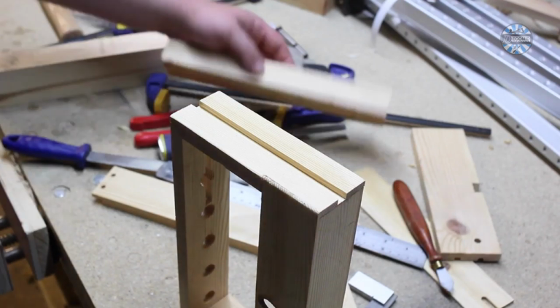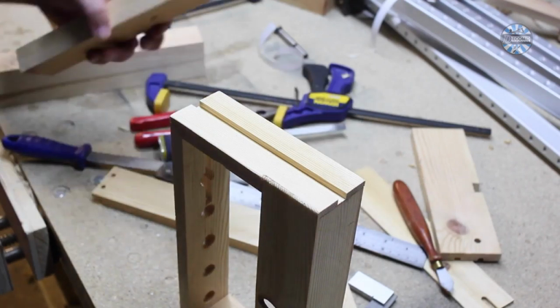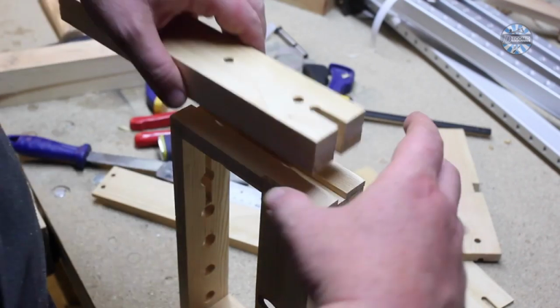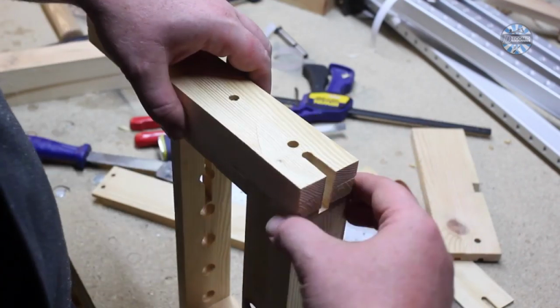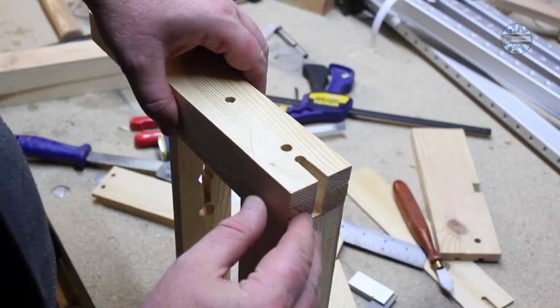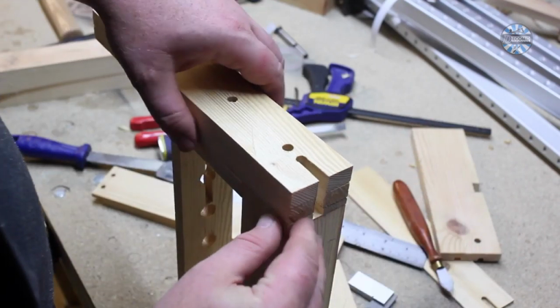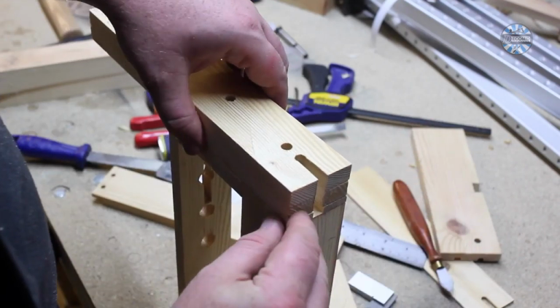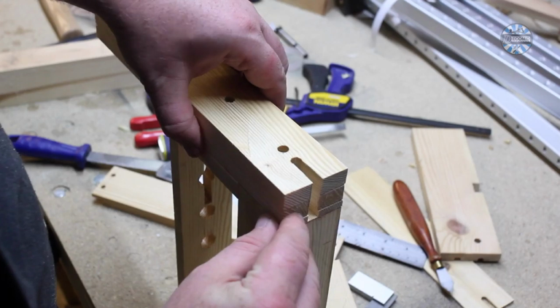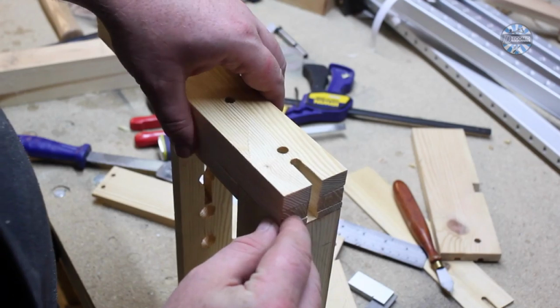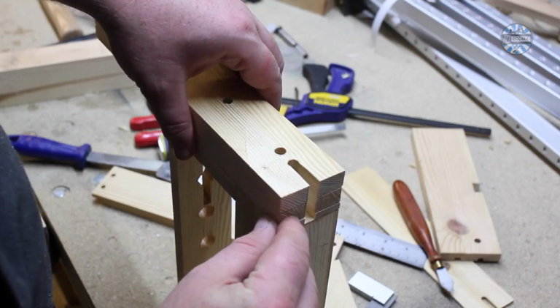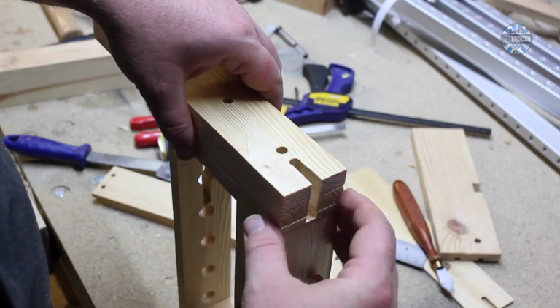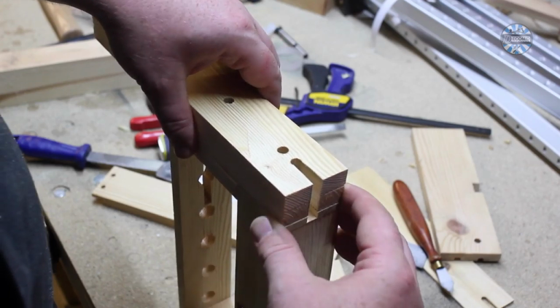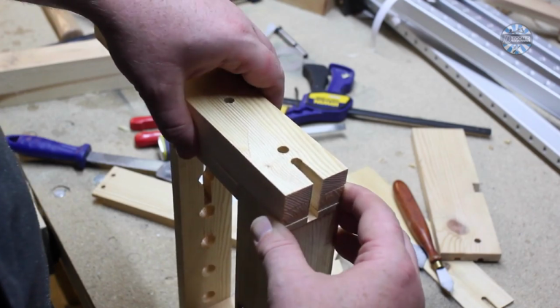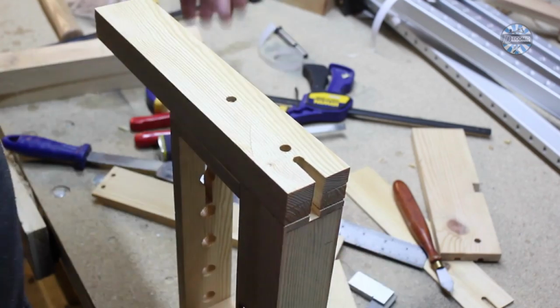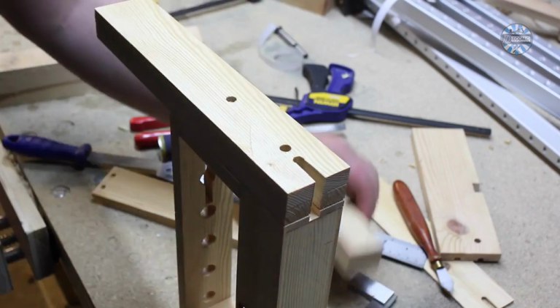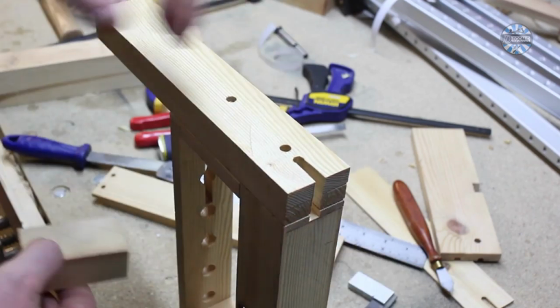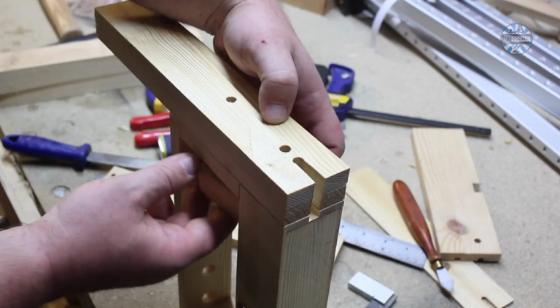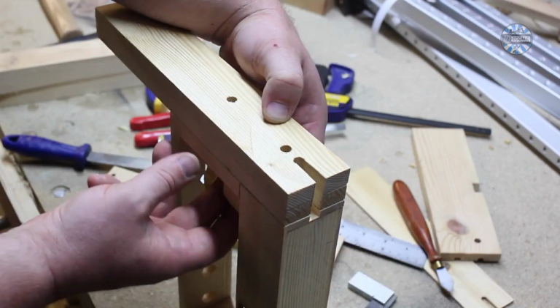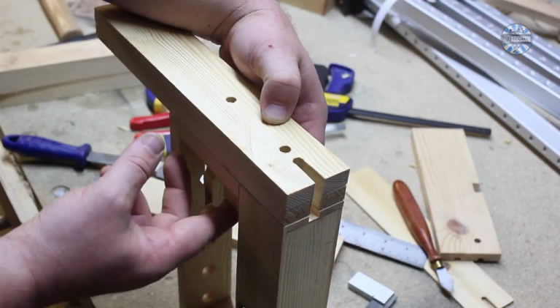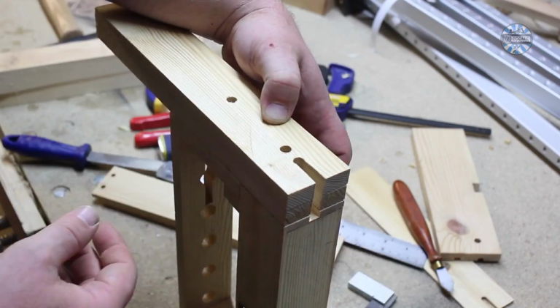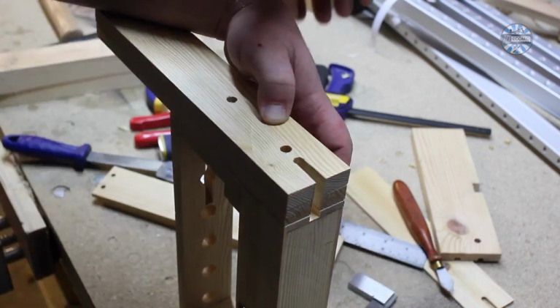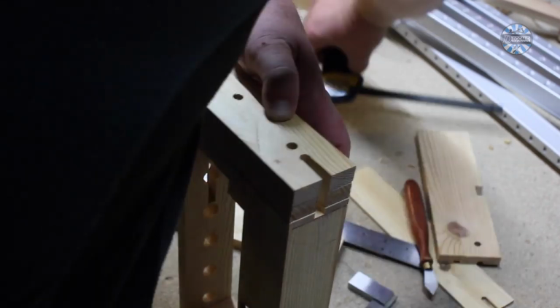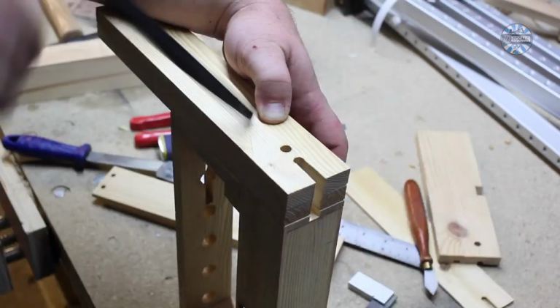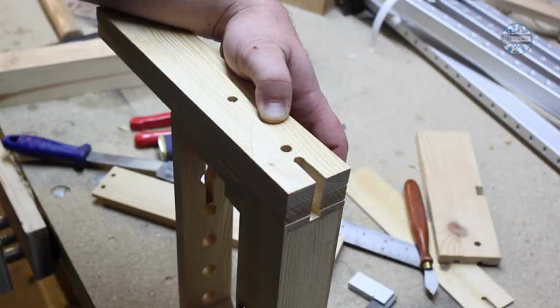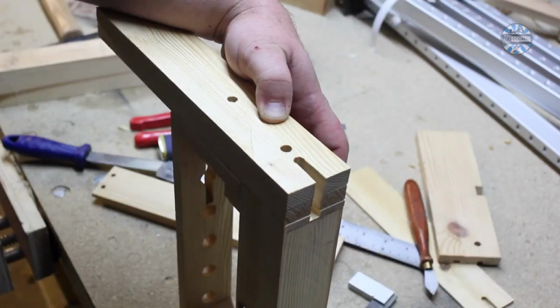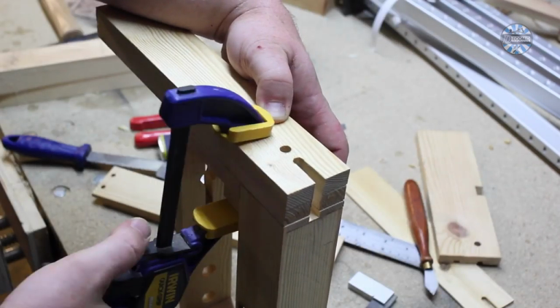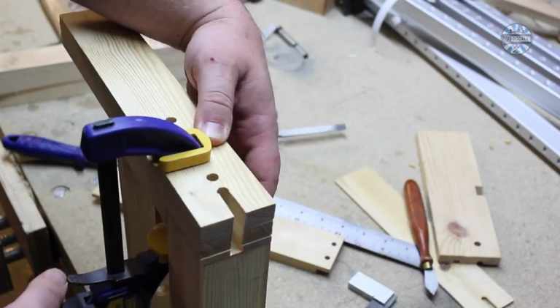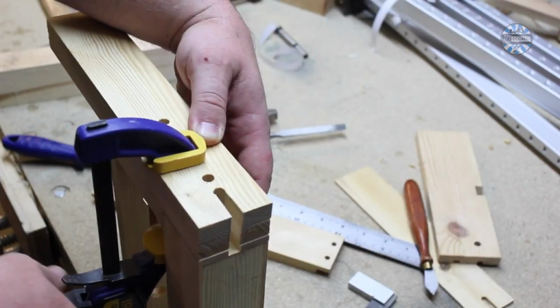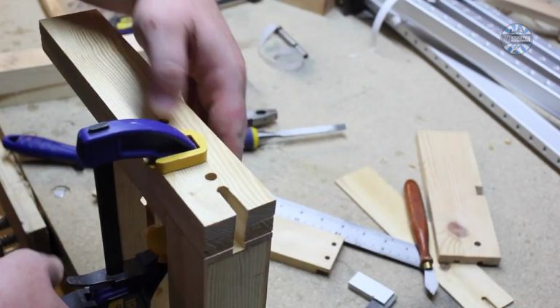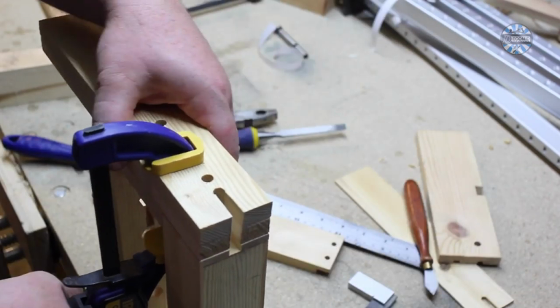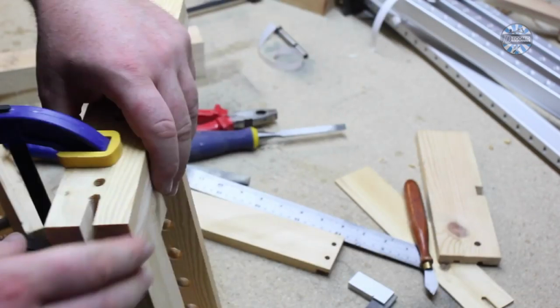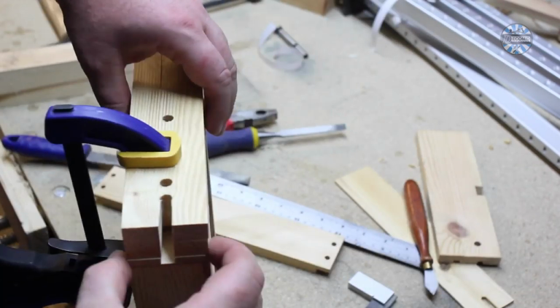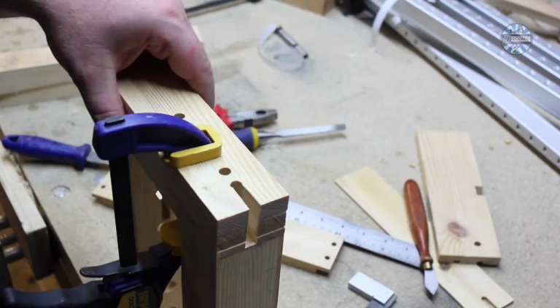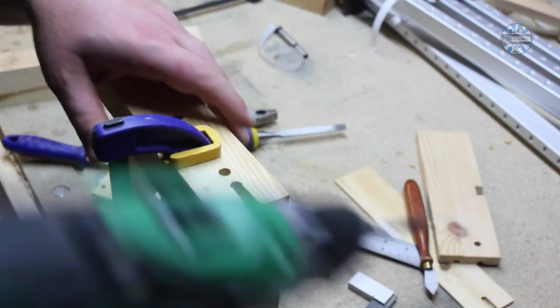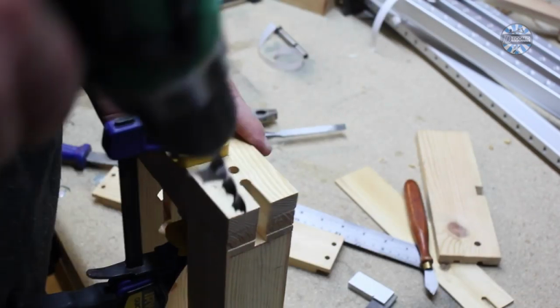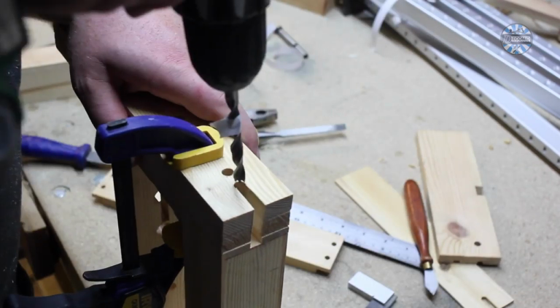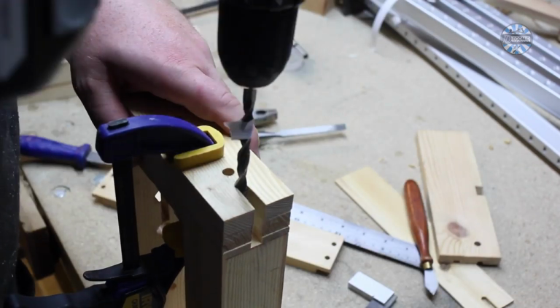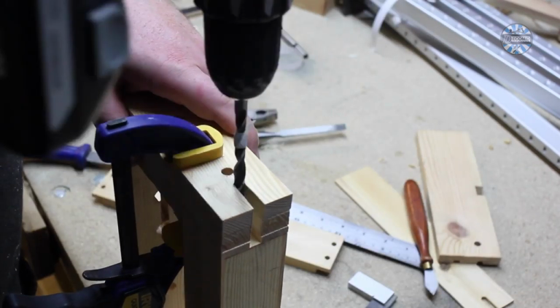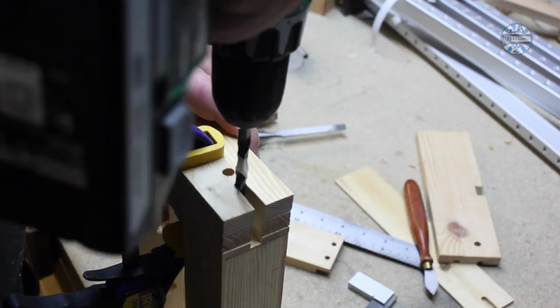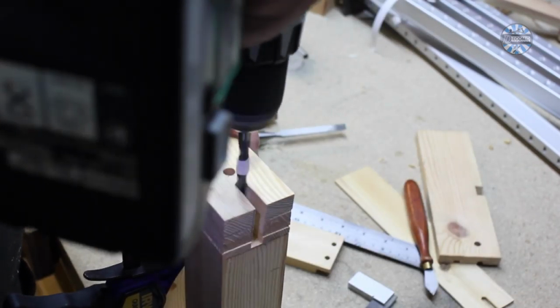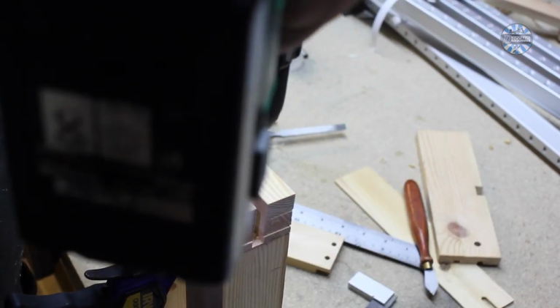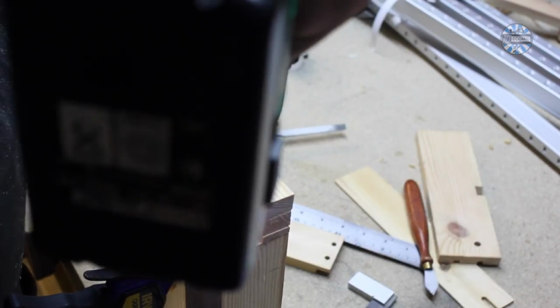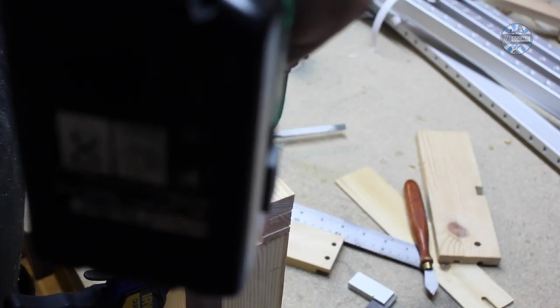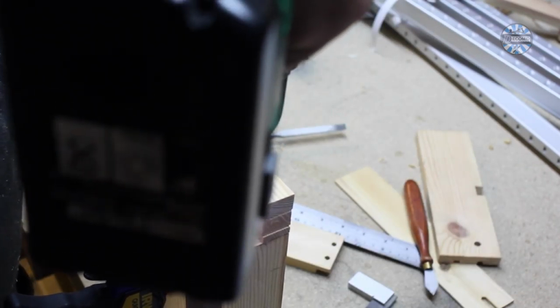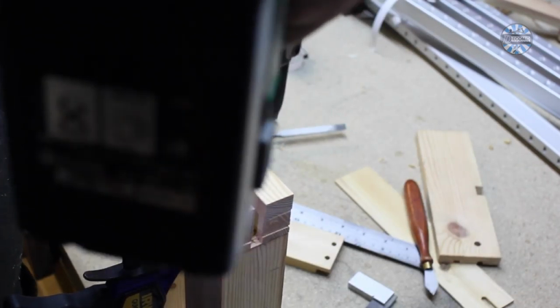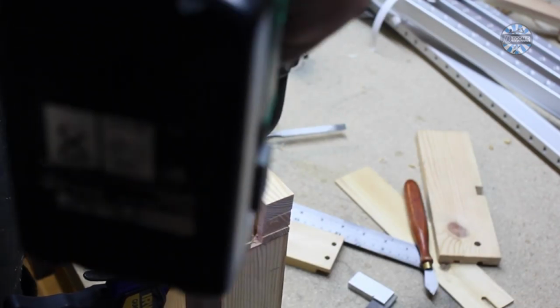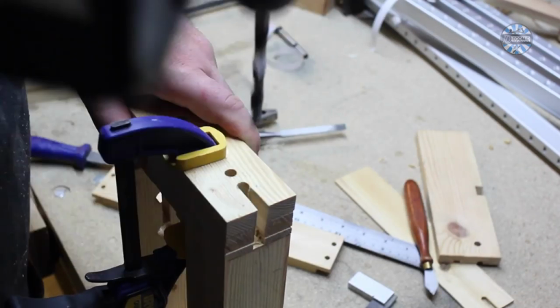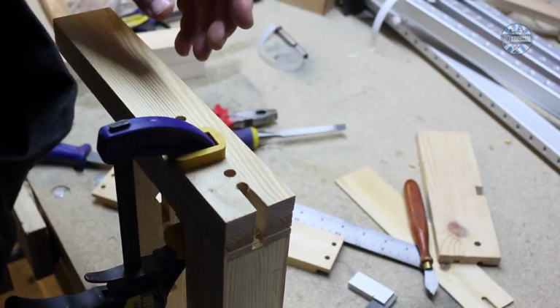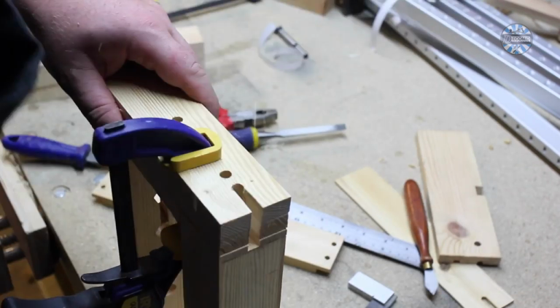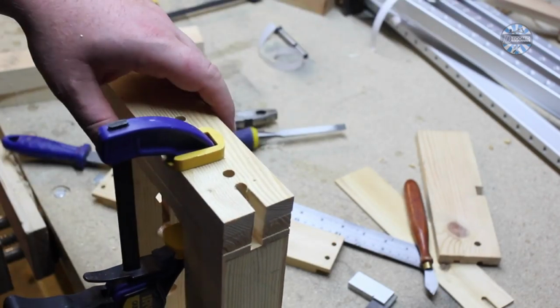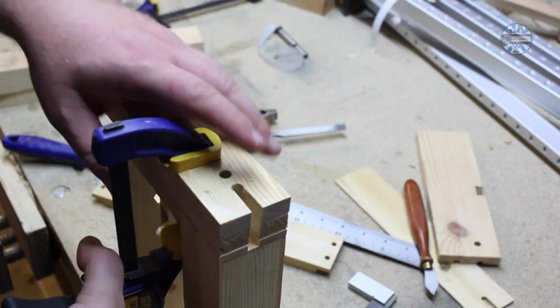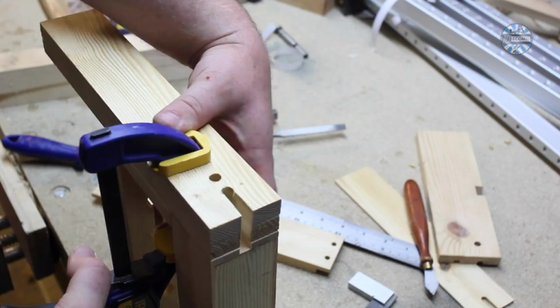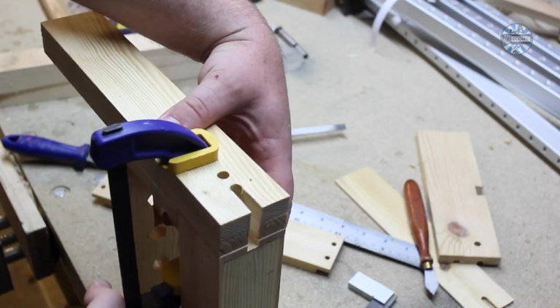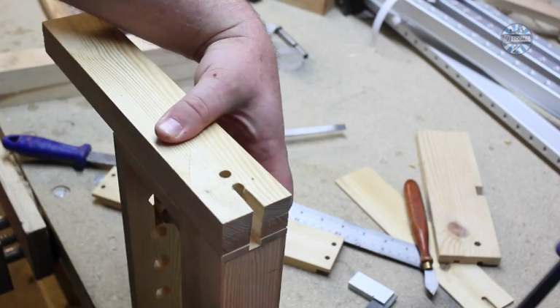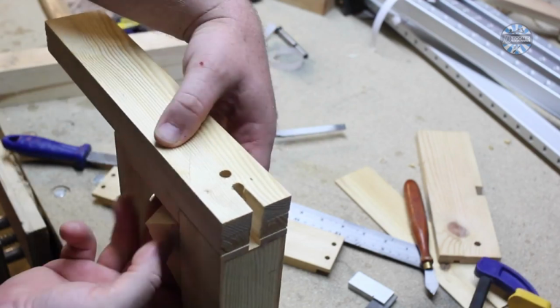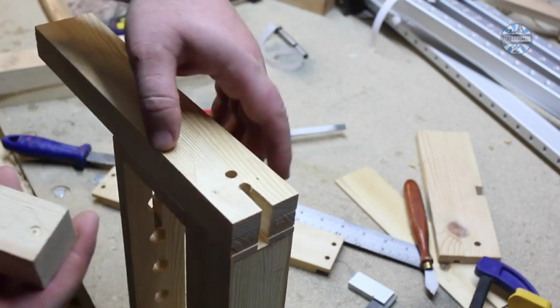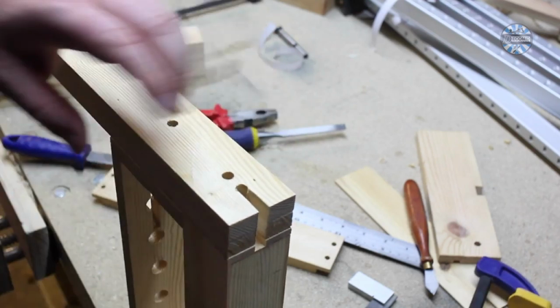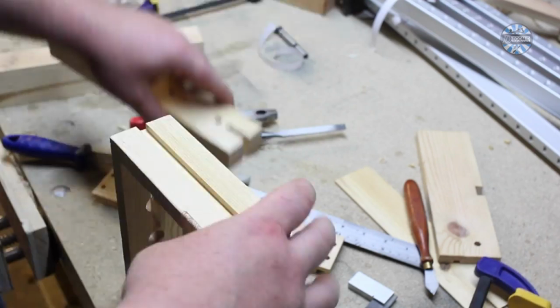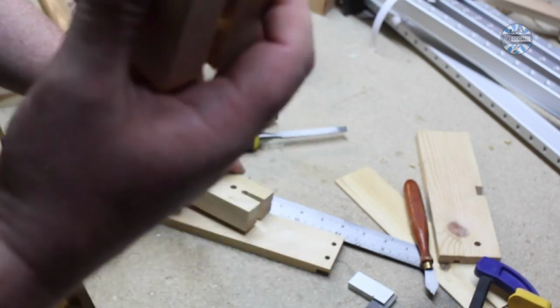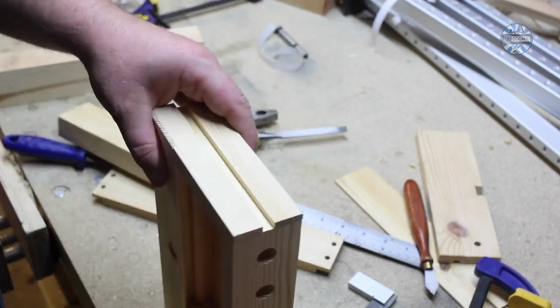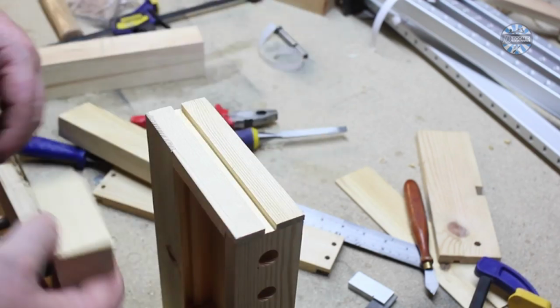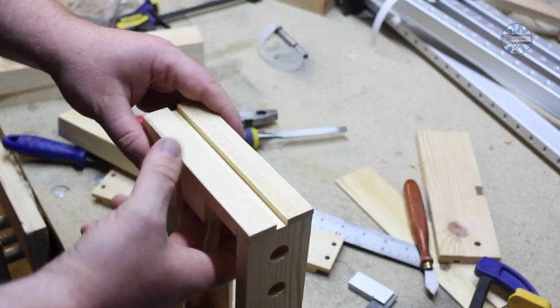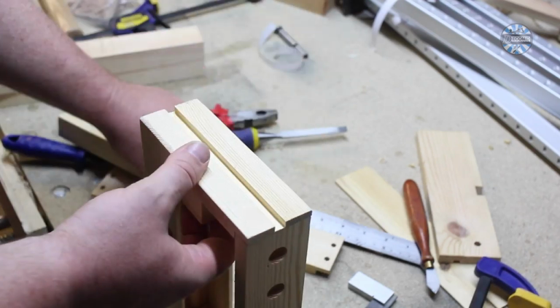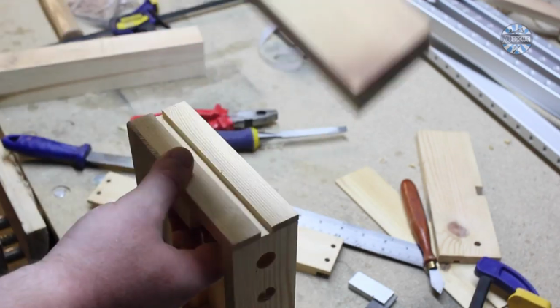The basic rack is now complete, but it needs more. So I've cut sides in the top for the case, and I've got a groove in the side of the rack for dowels.